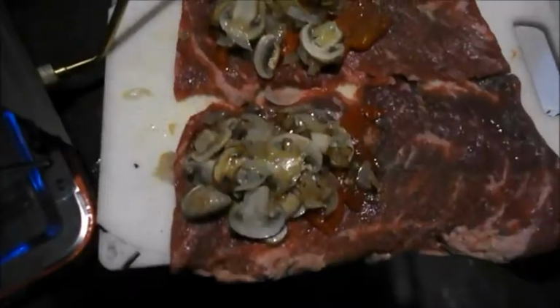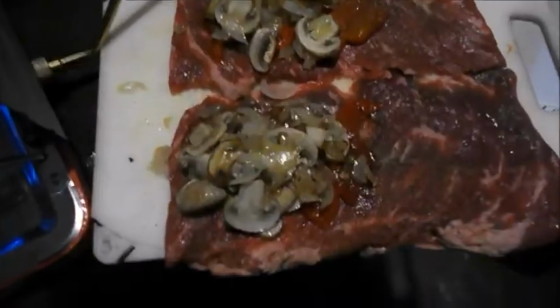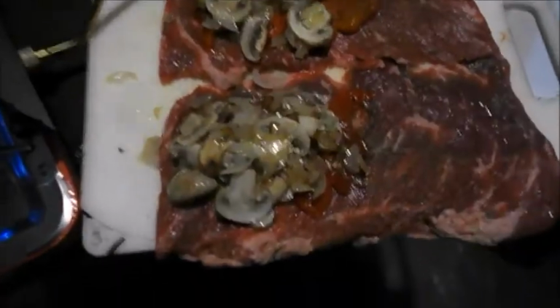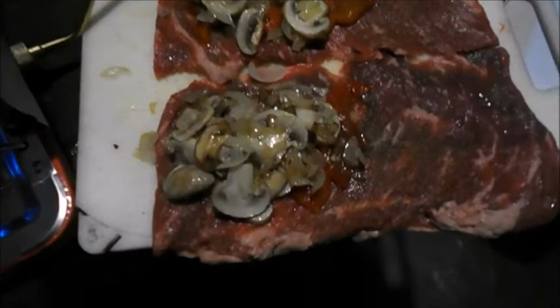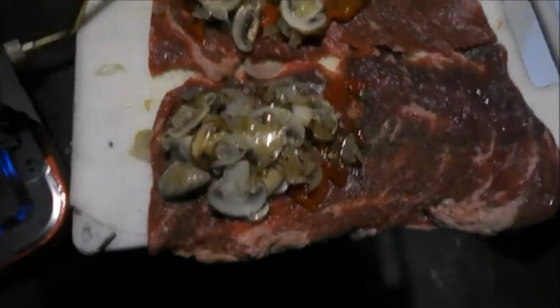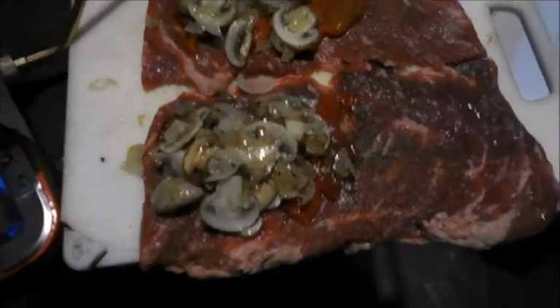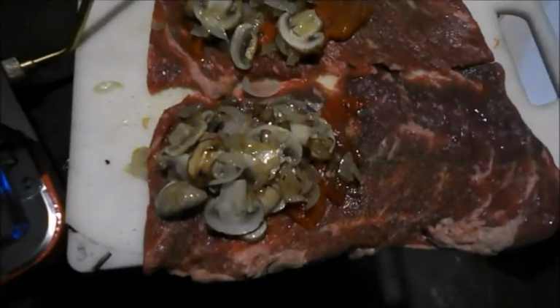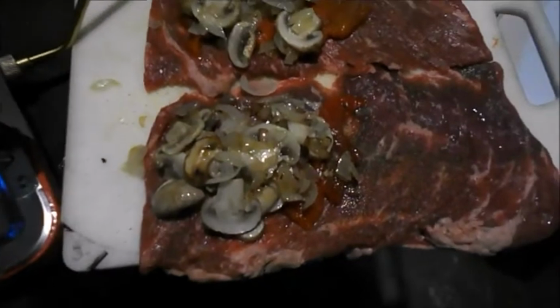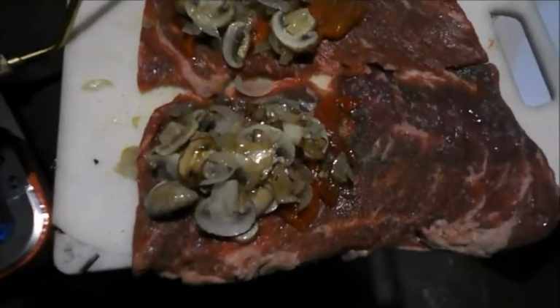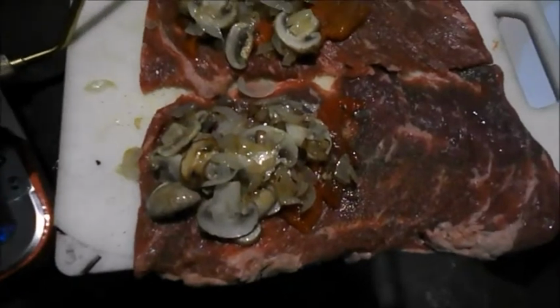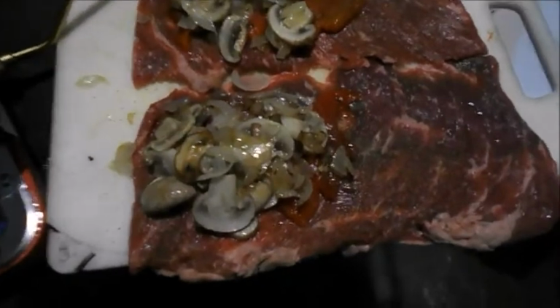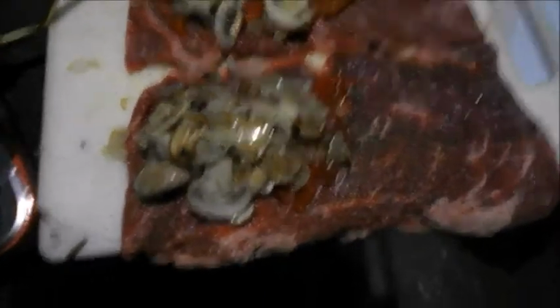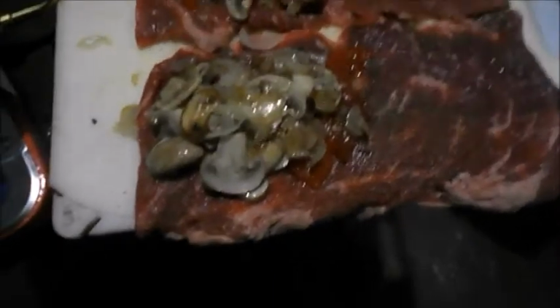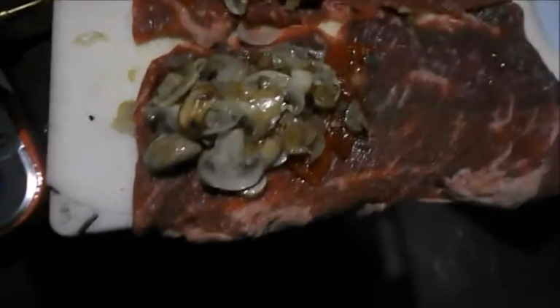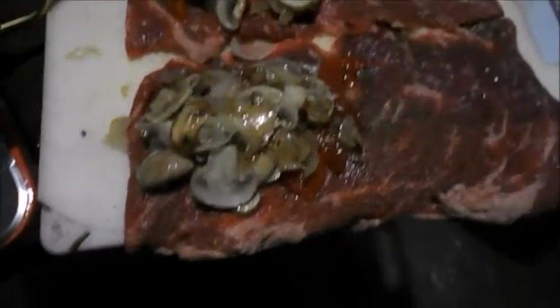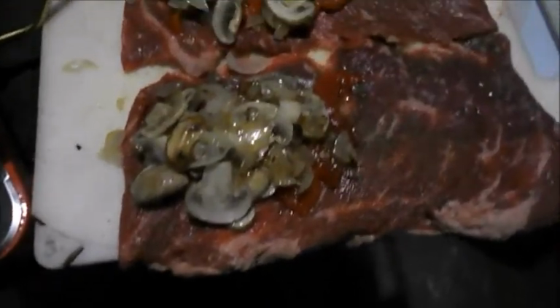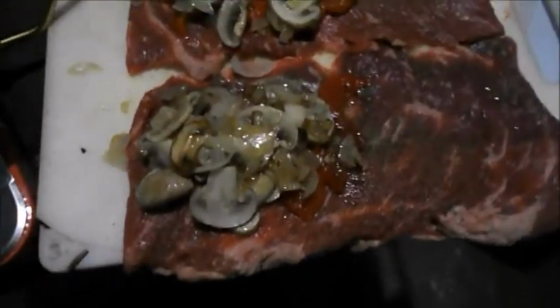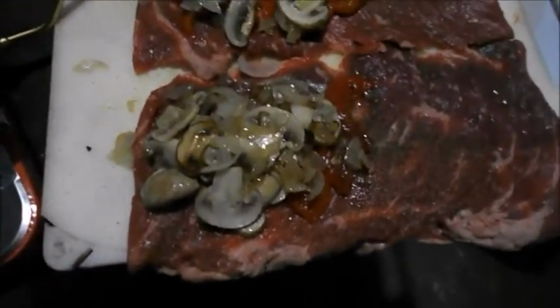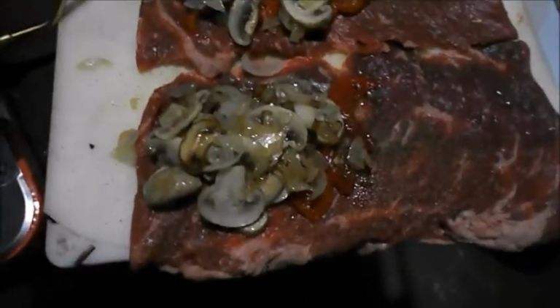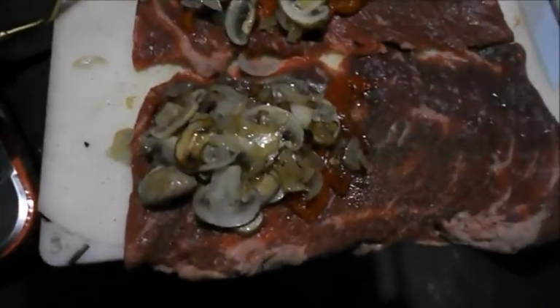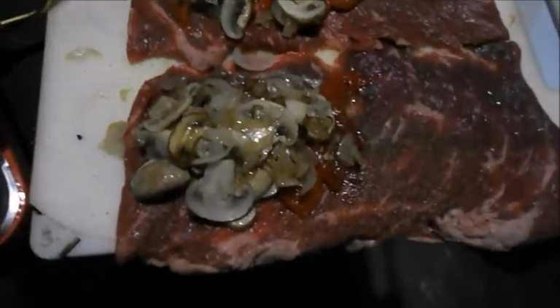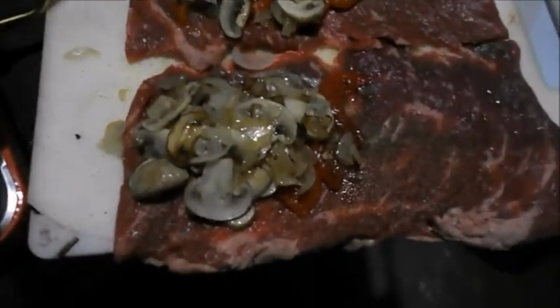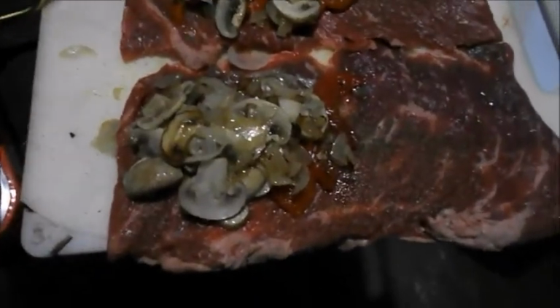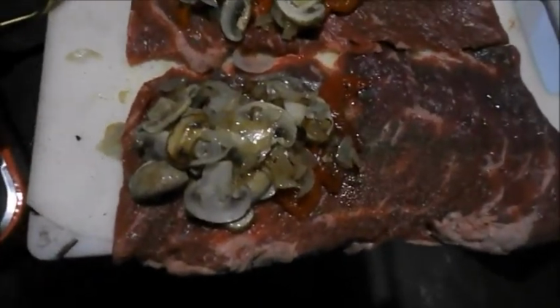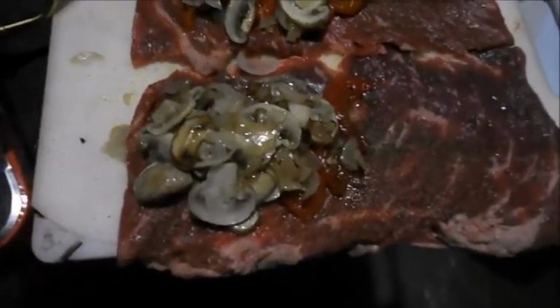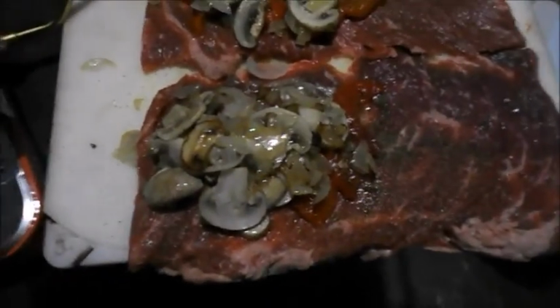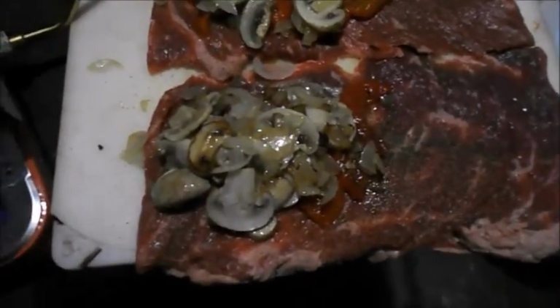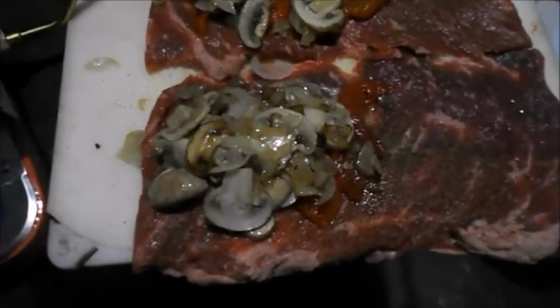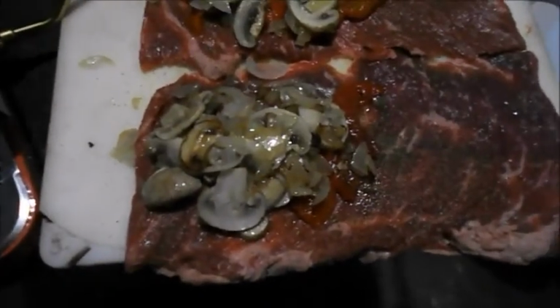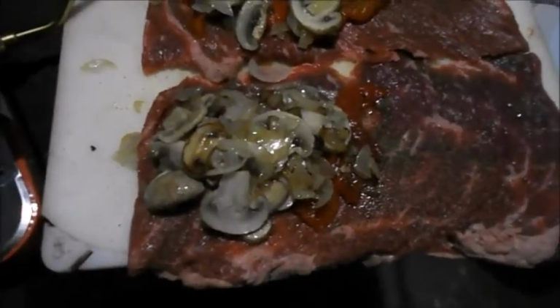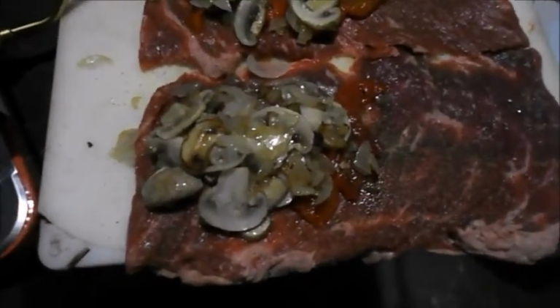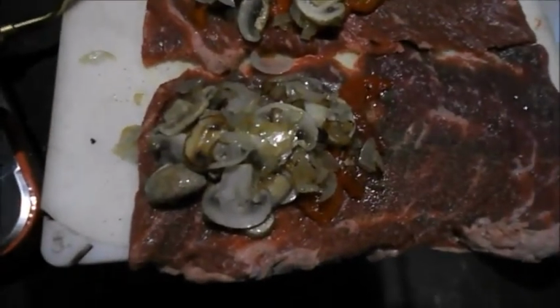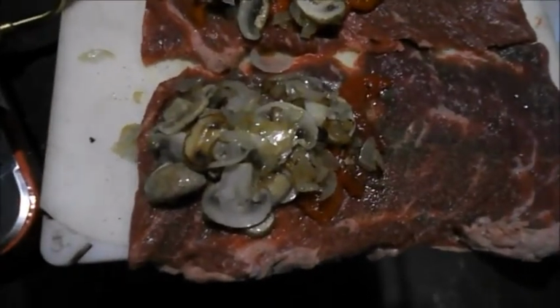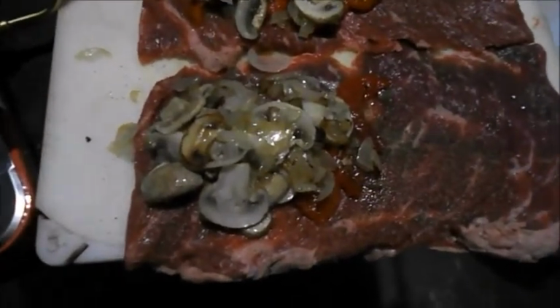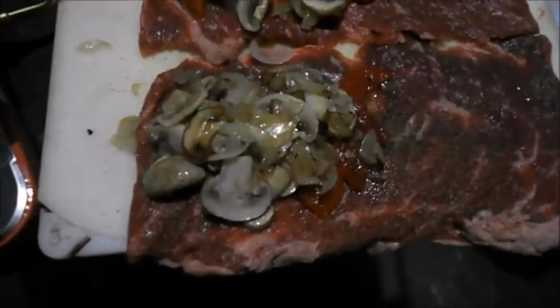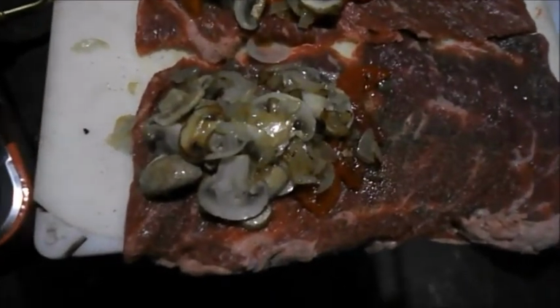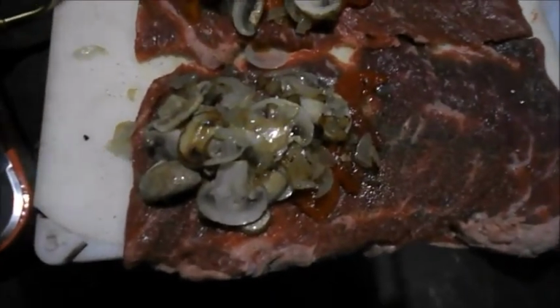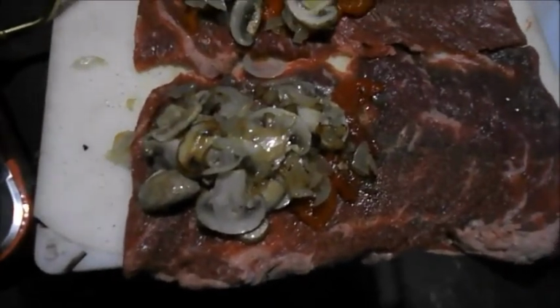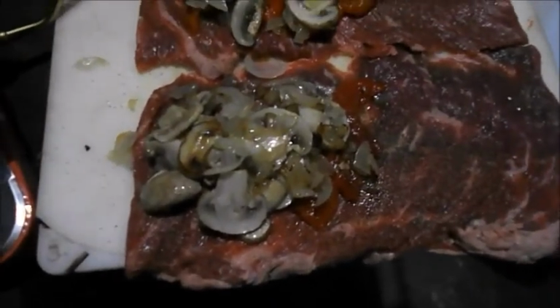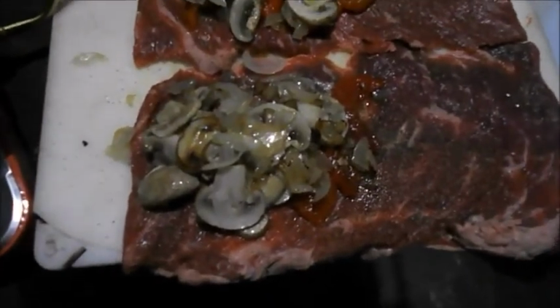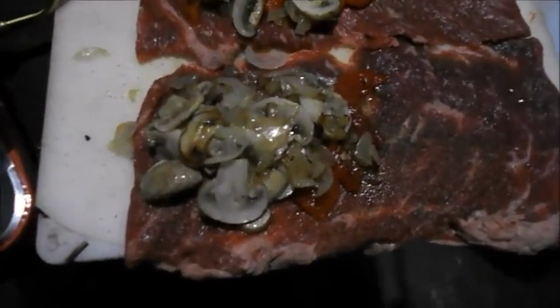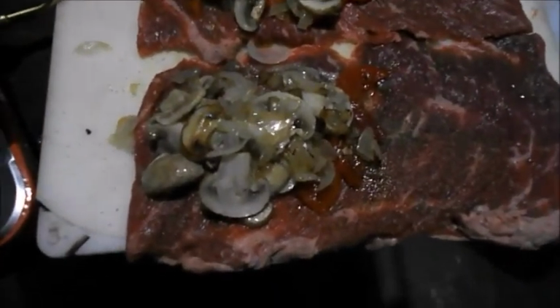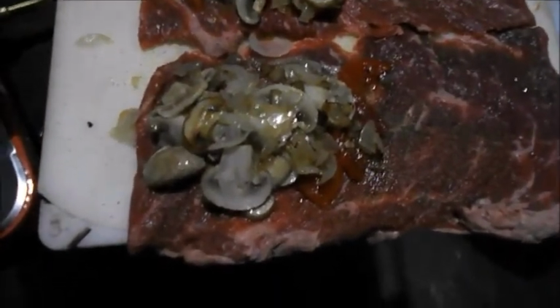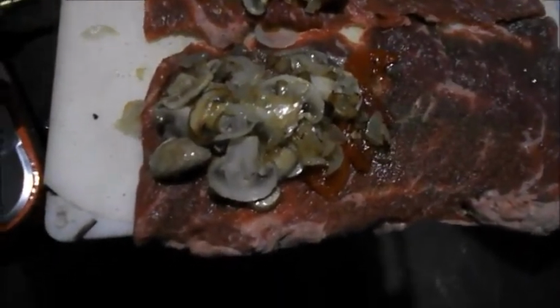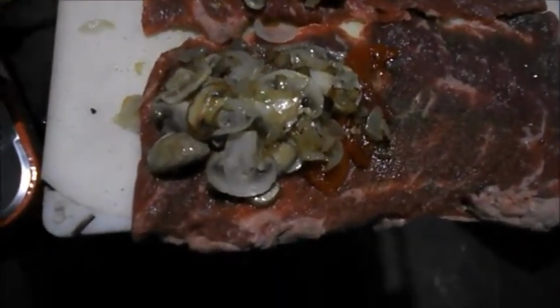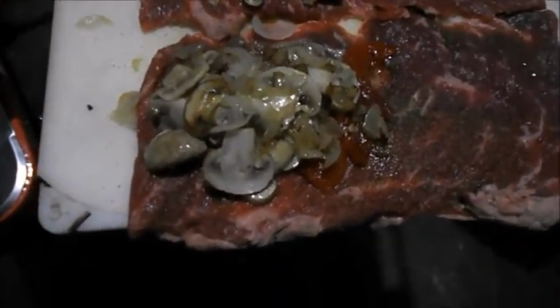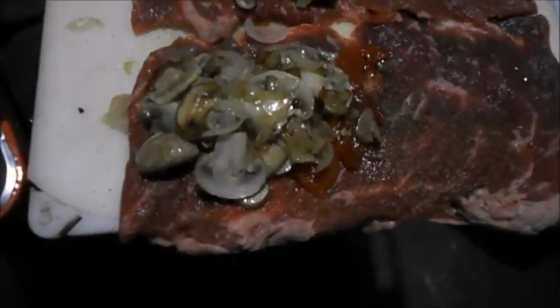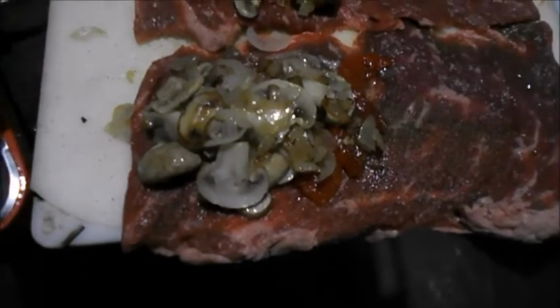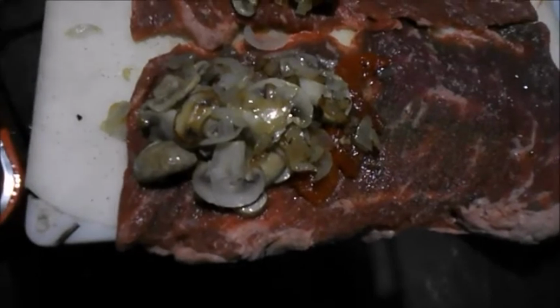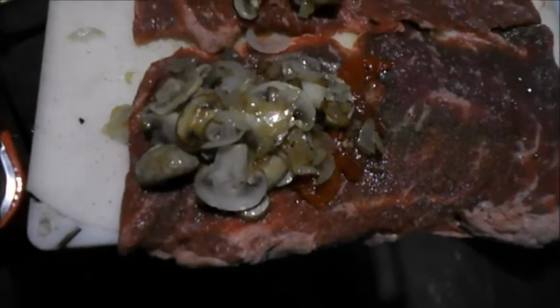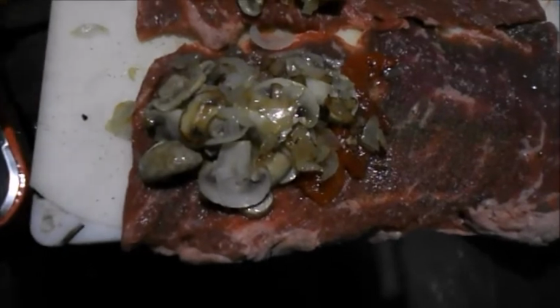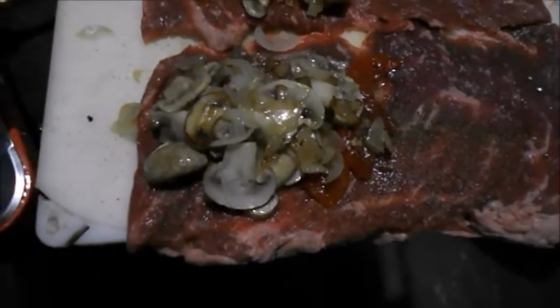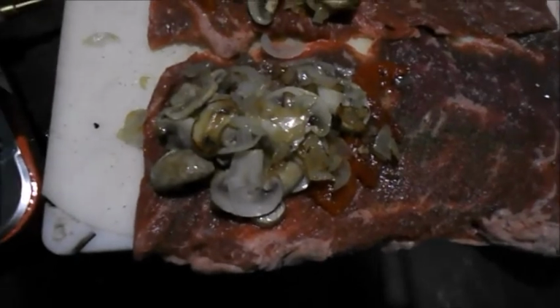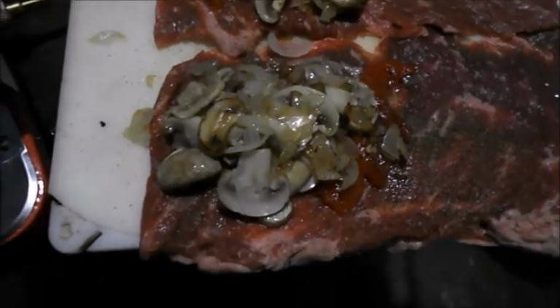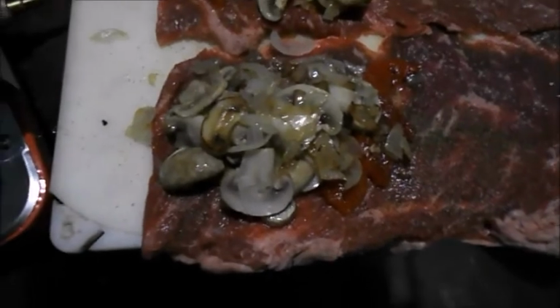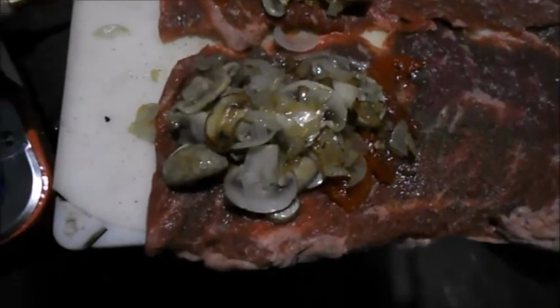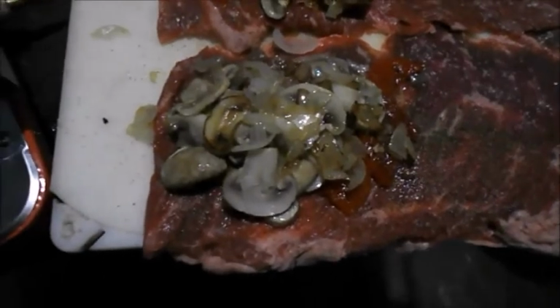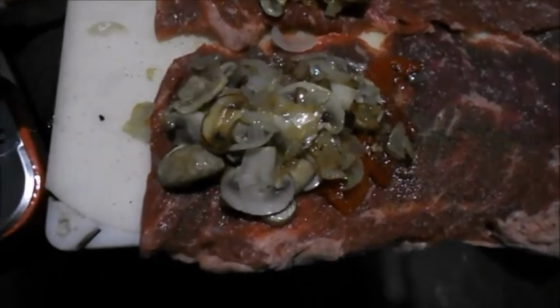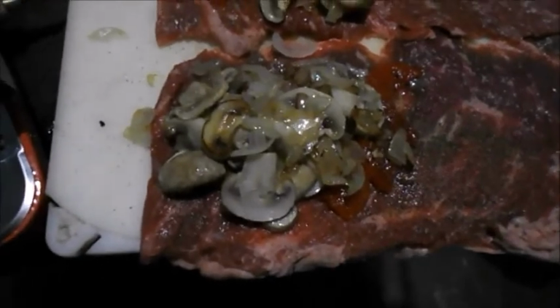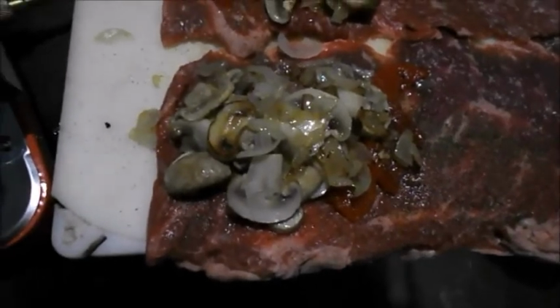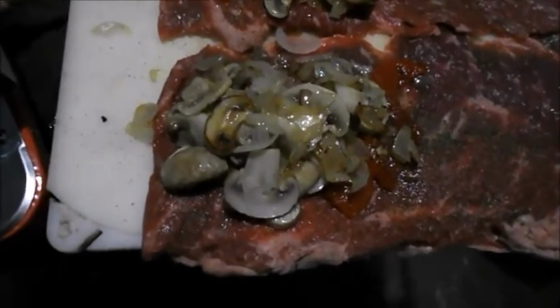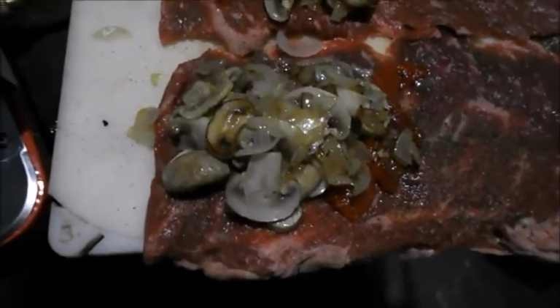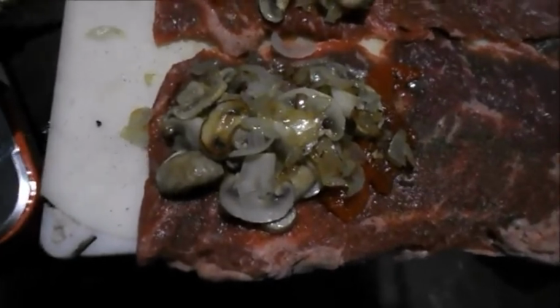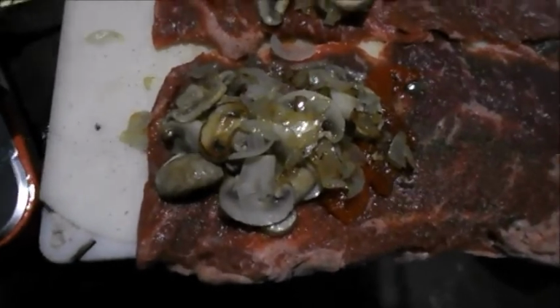Alright, I got the roasted red pepper and everything on the steak, I'm going to roll them up, put them in a Dutch oven, add everything to it and I'll show you that.